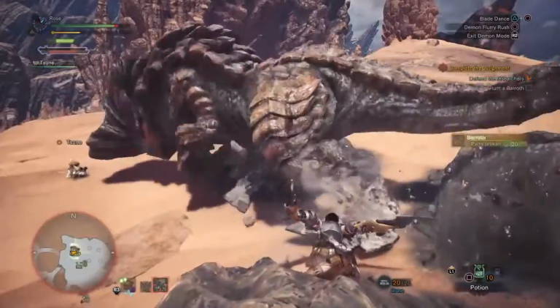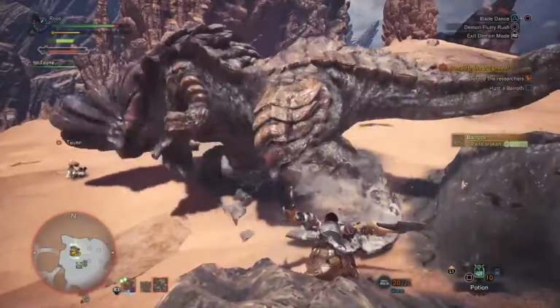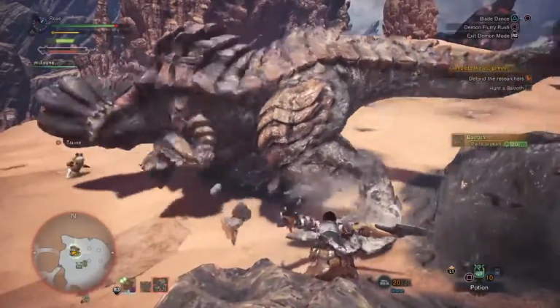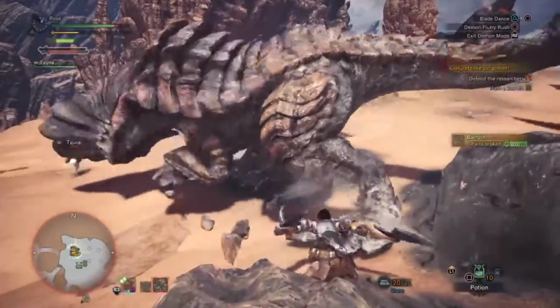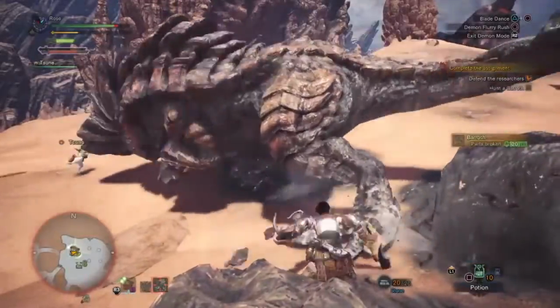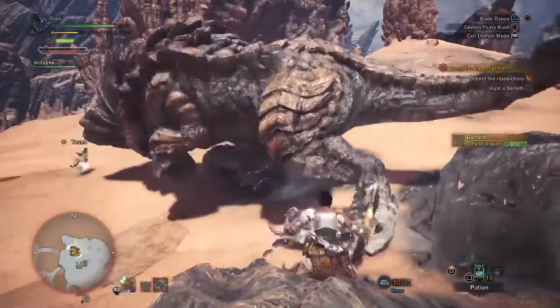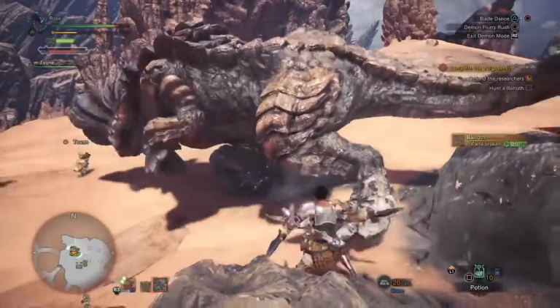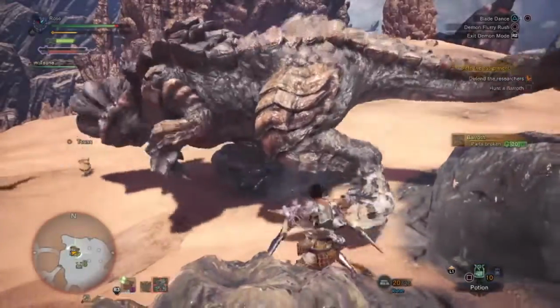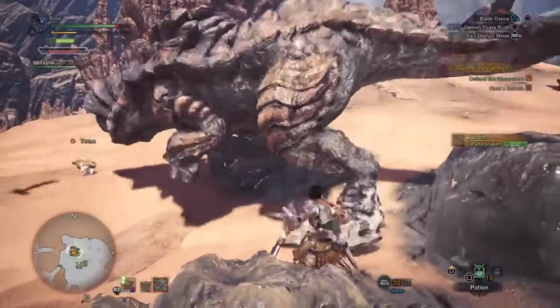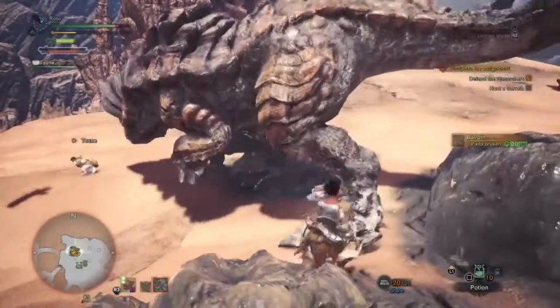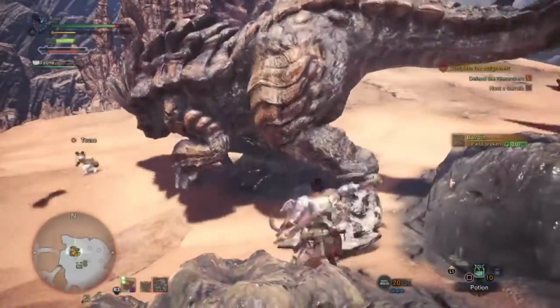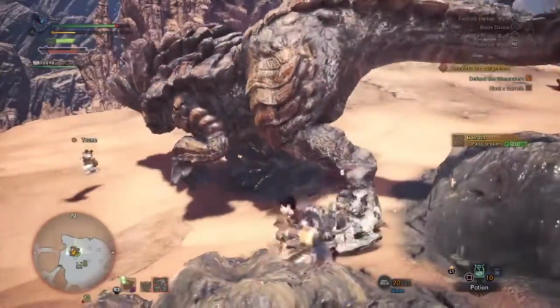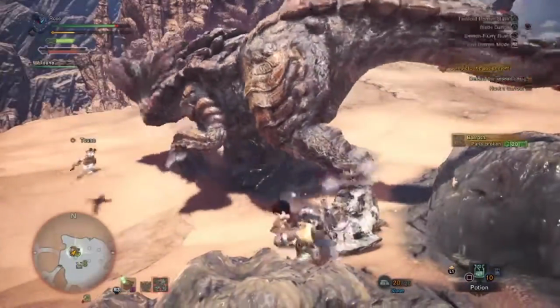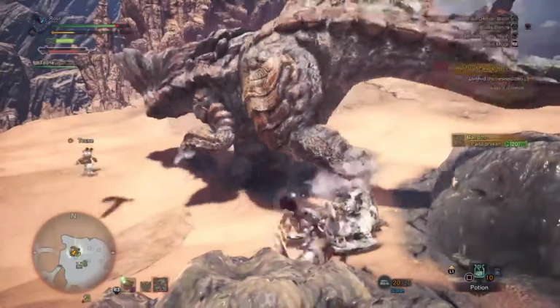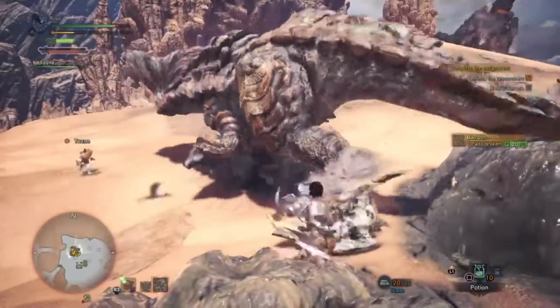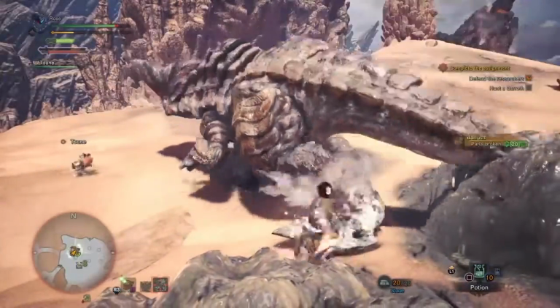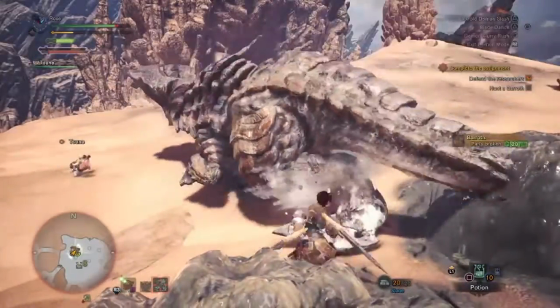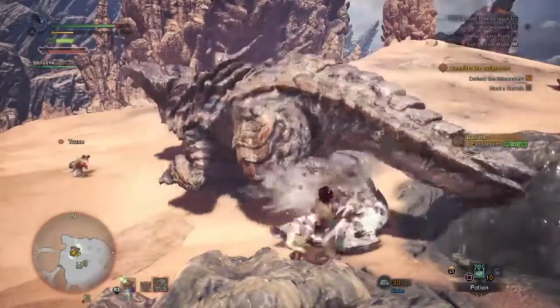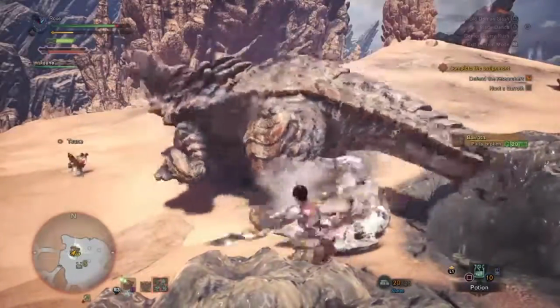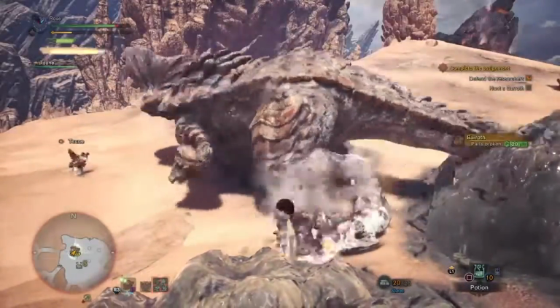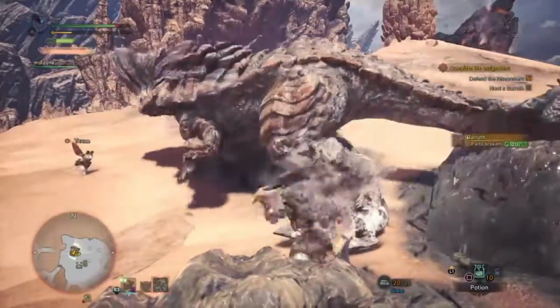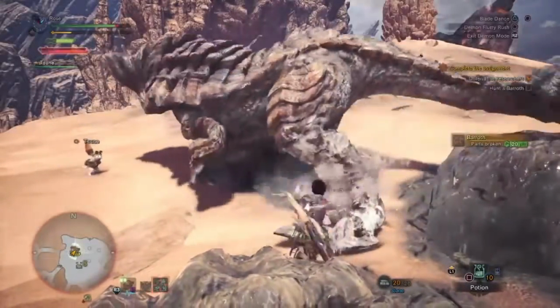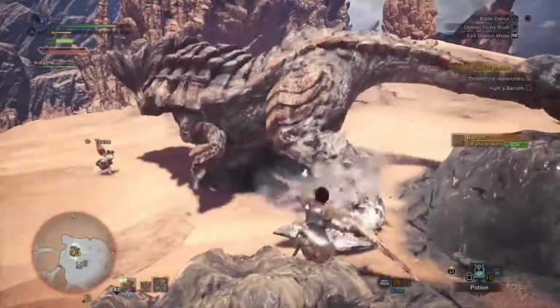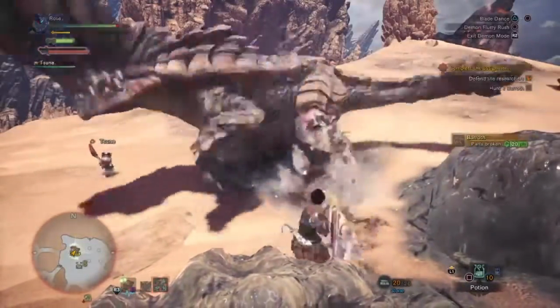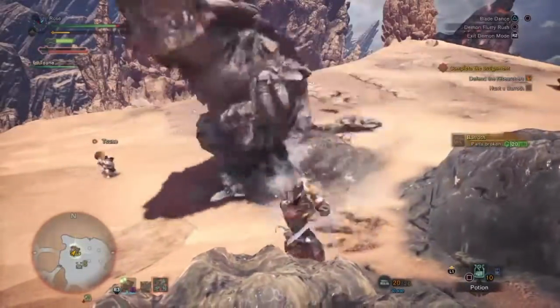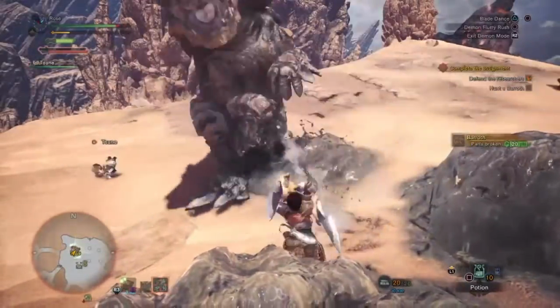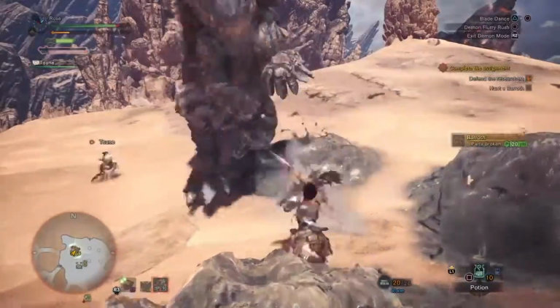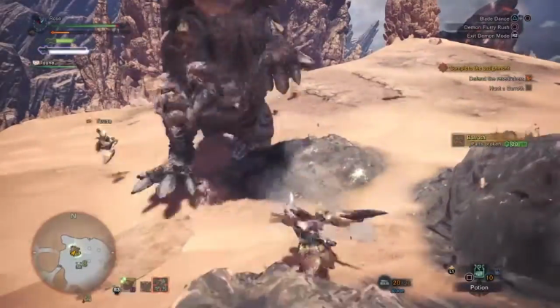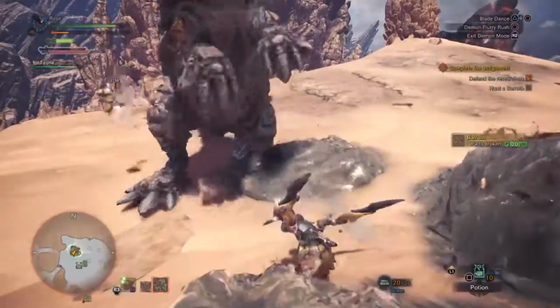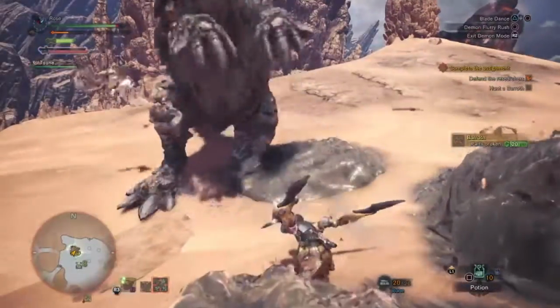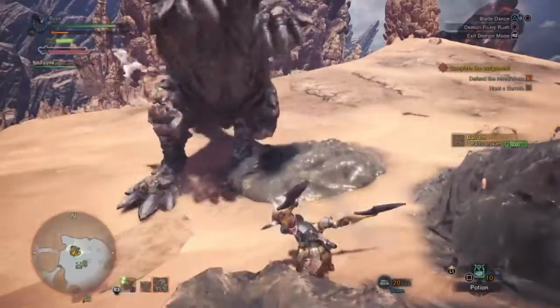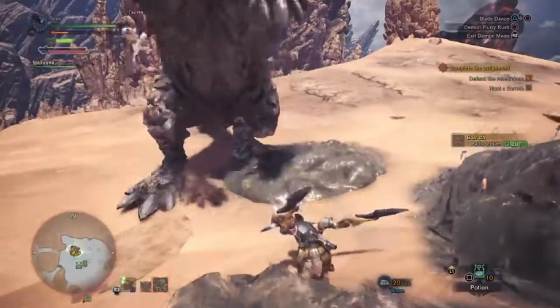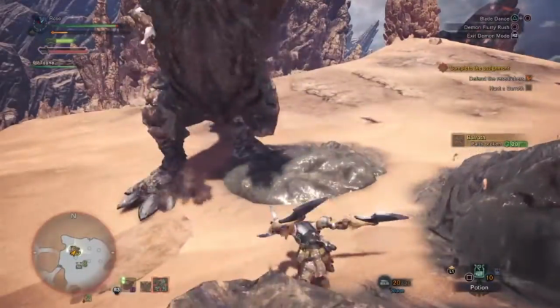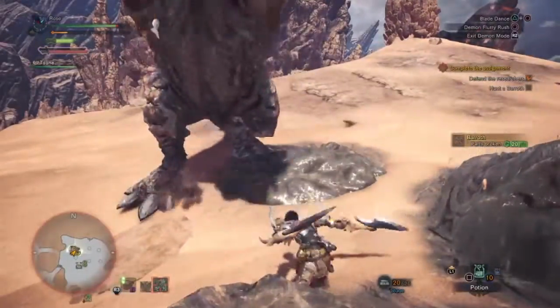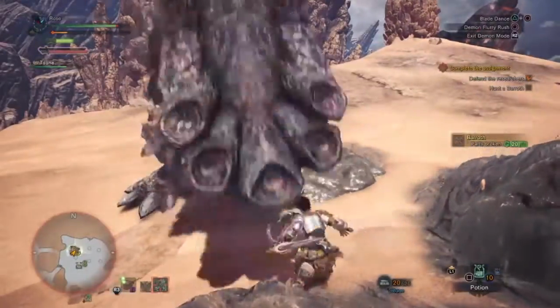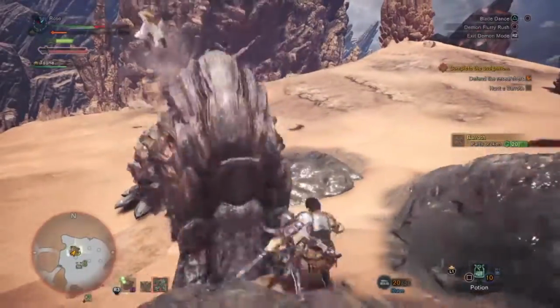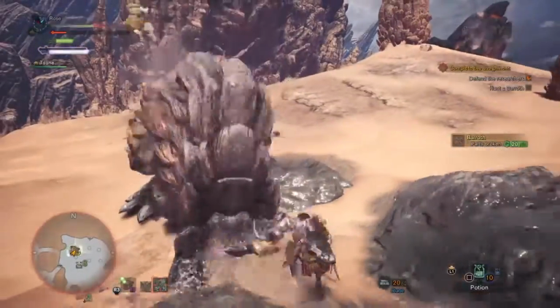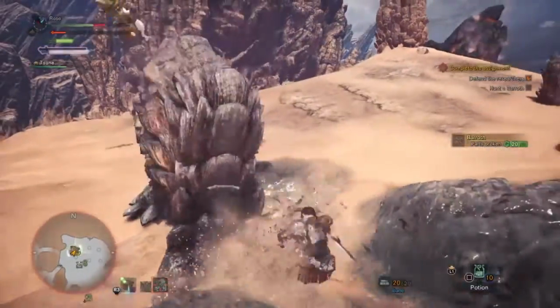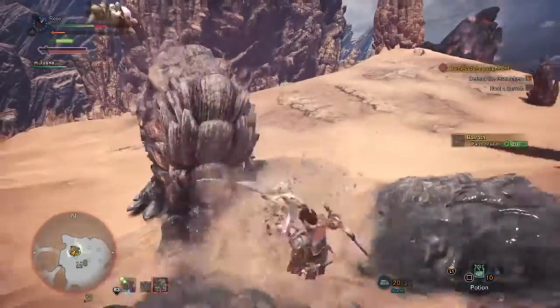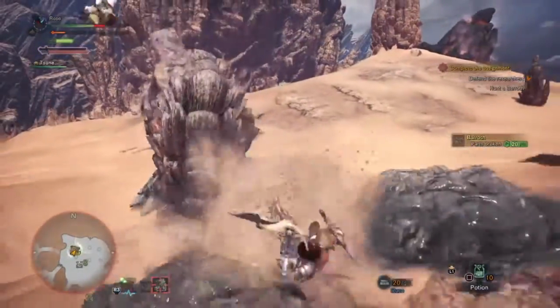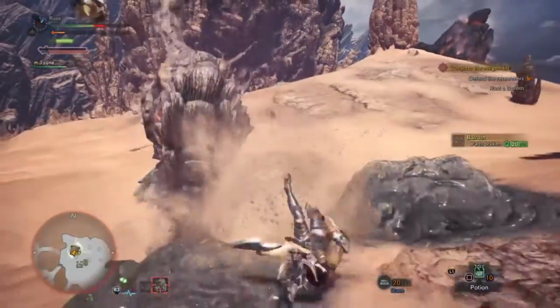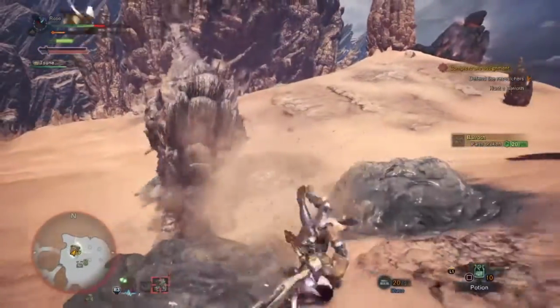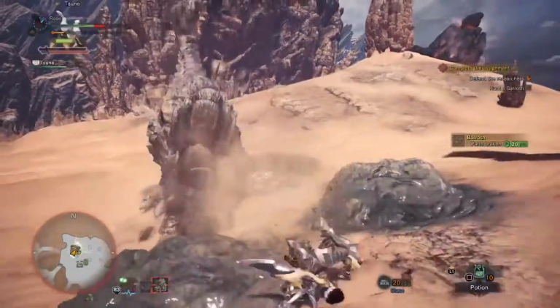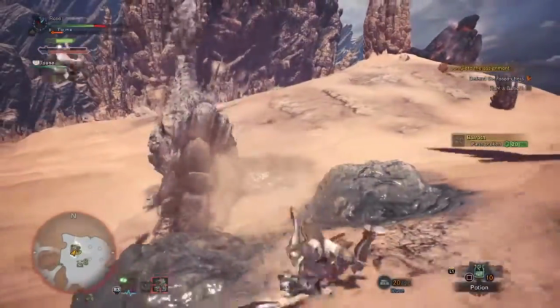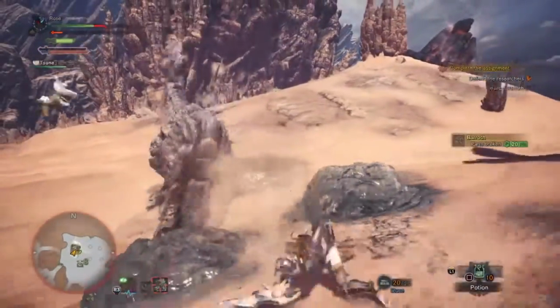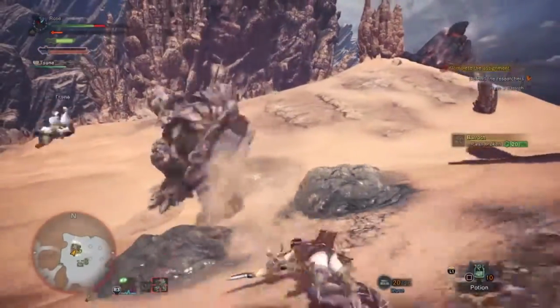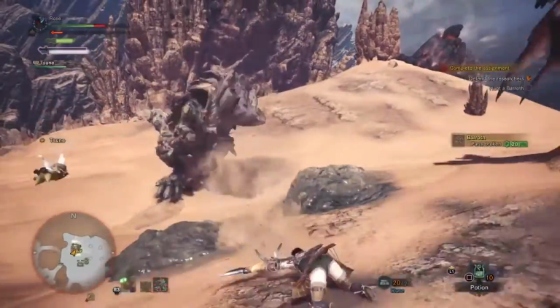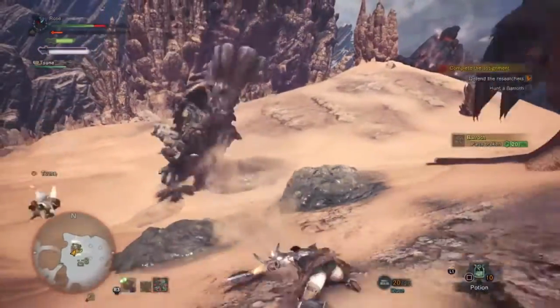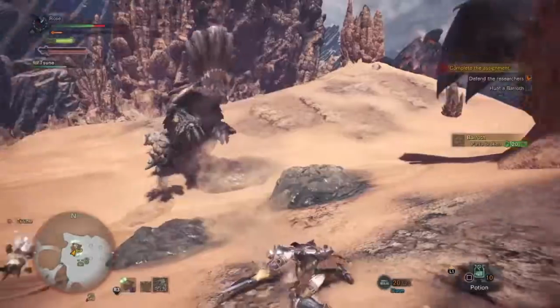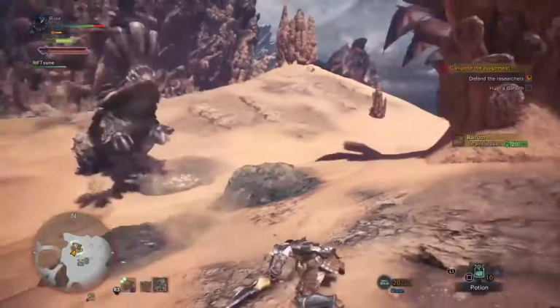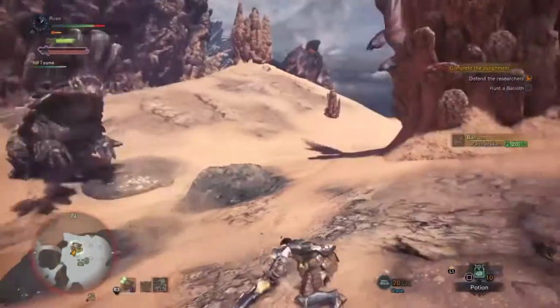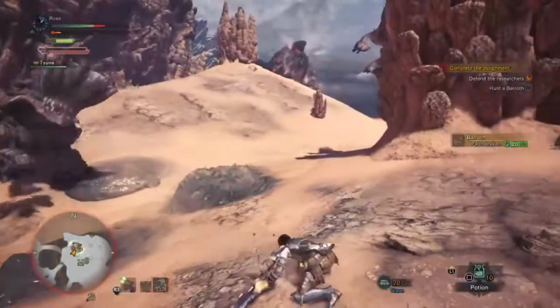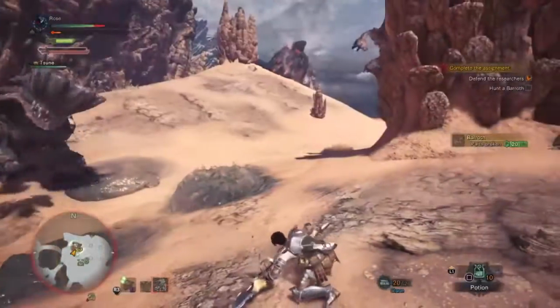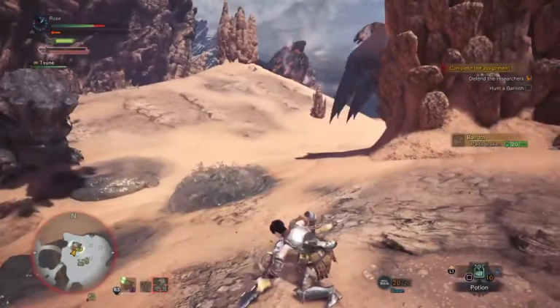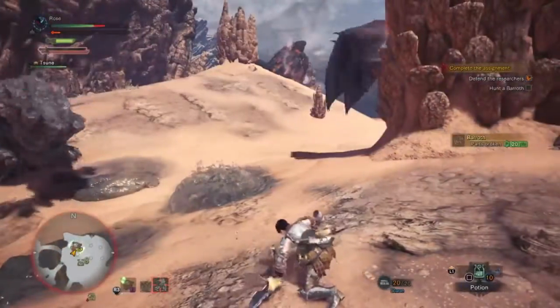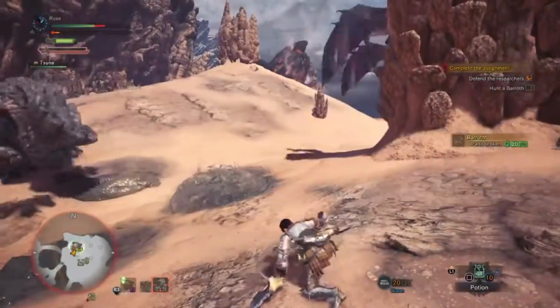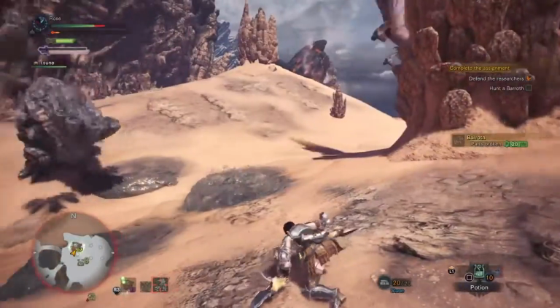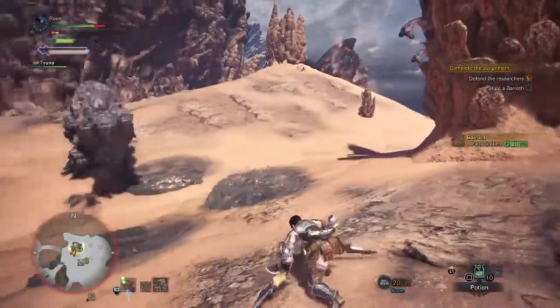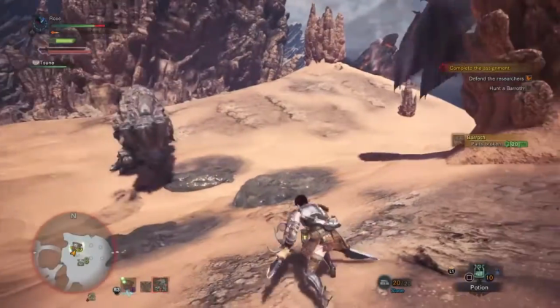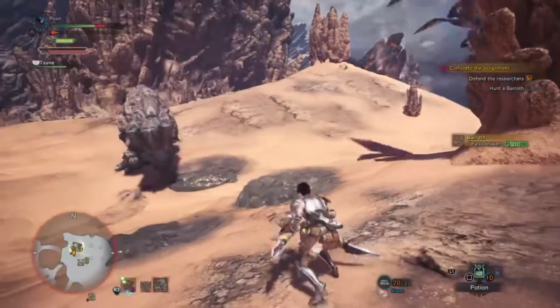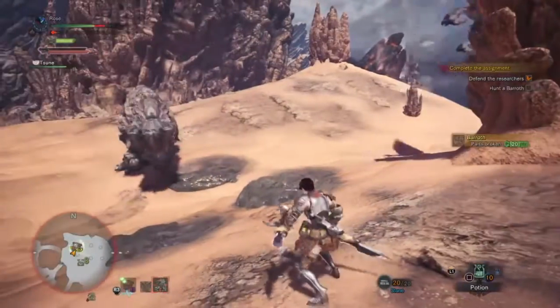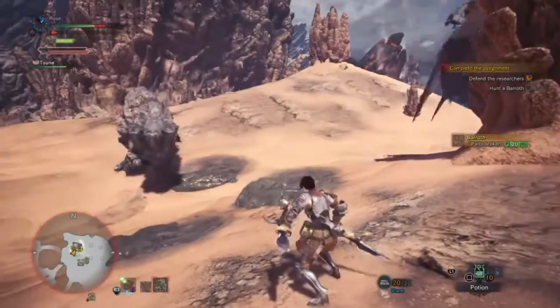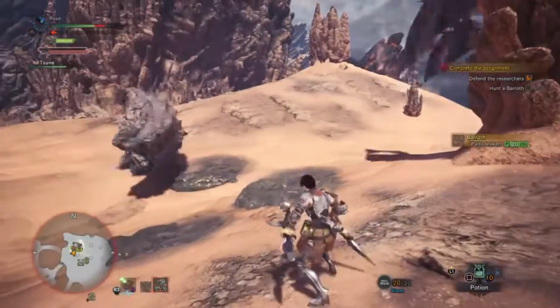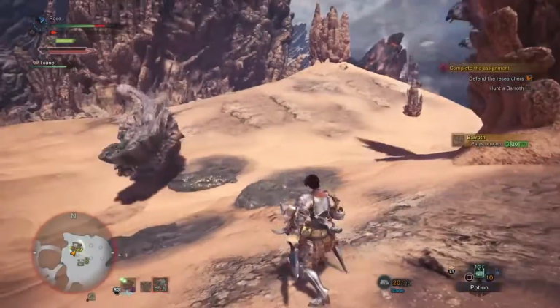Its weak points are its tail and arms. You can break the Barrowth's head, arms, and legs, and its tail can also be cut off.